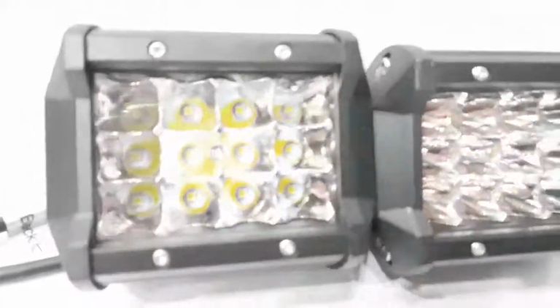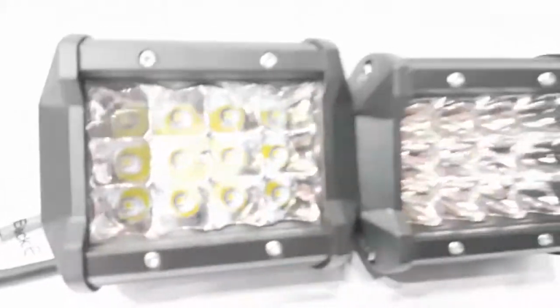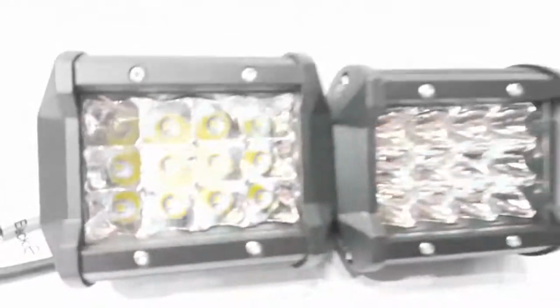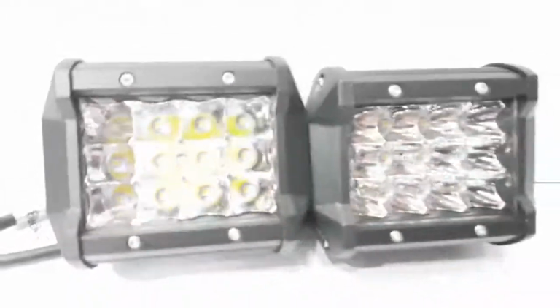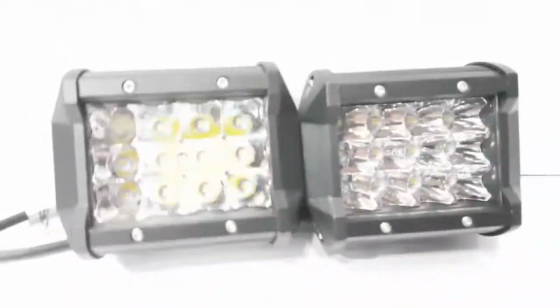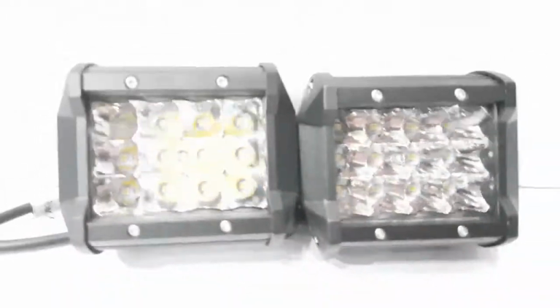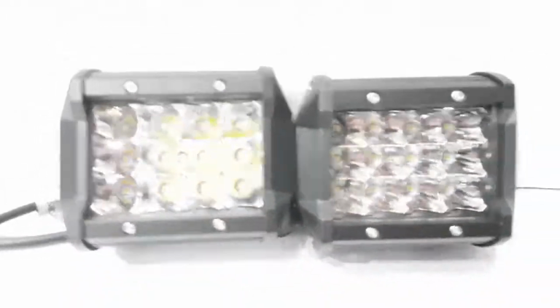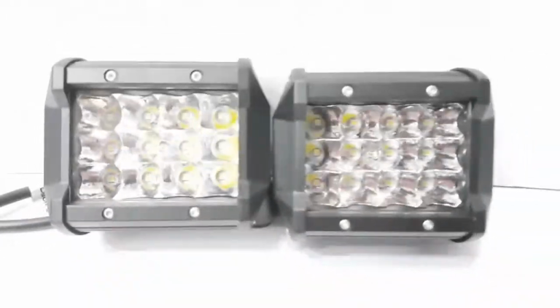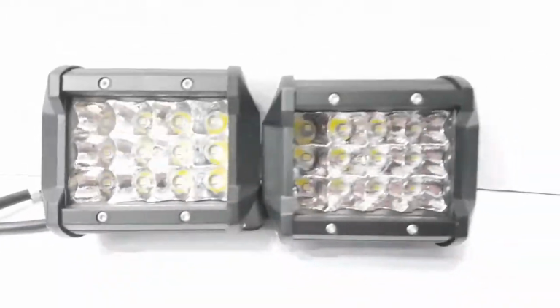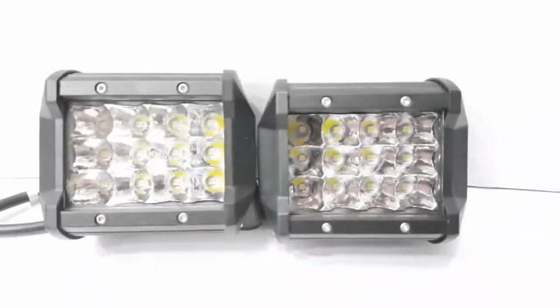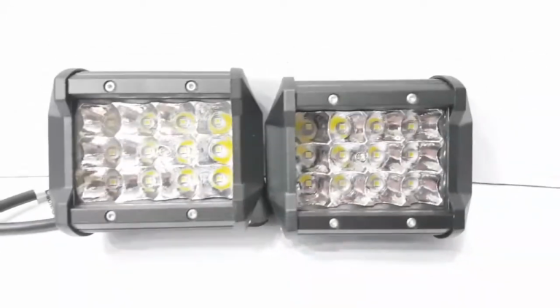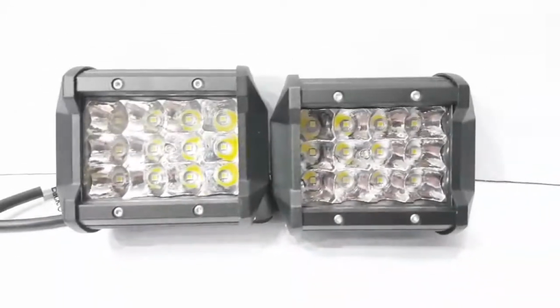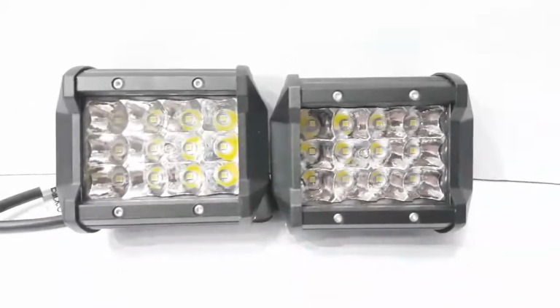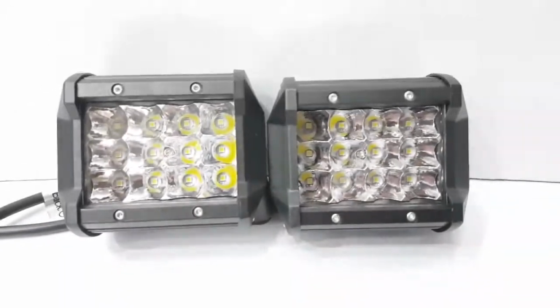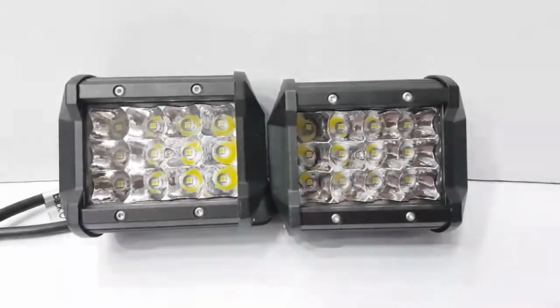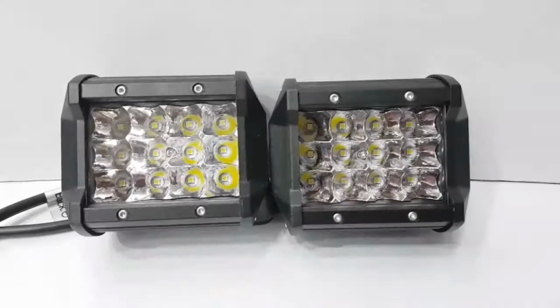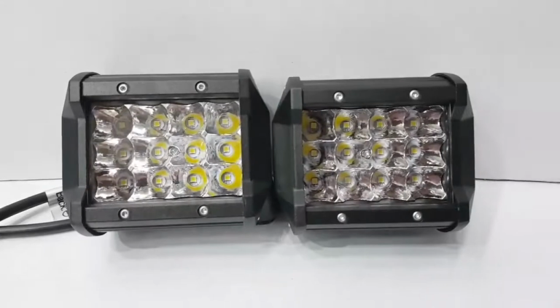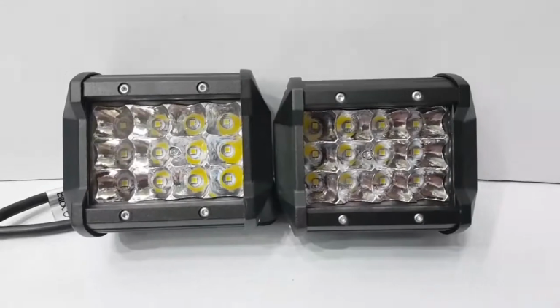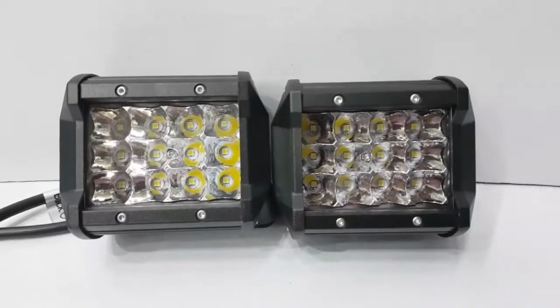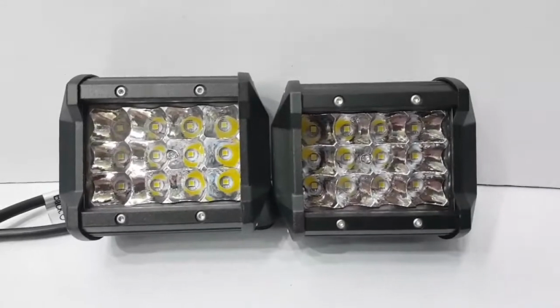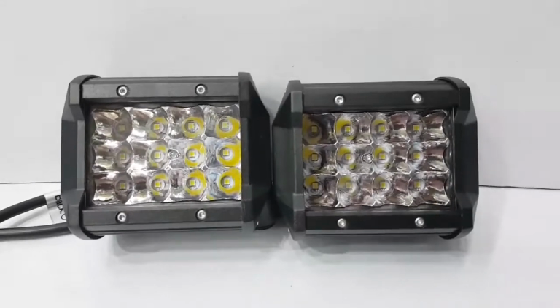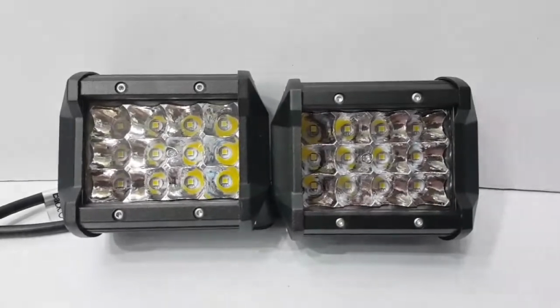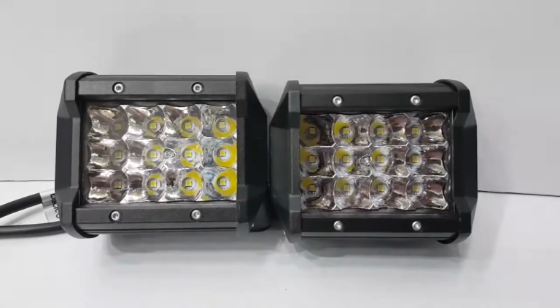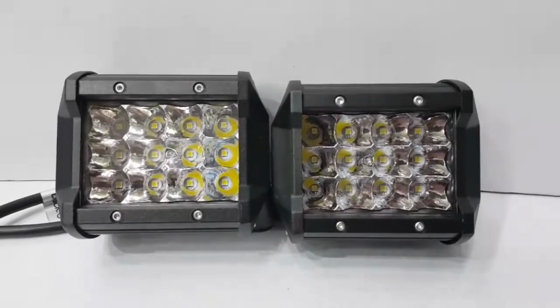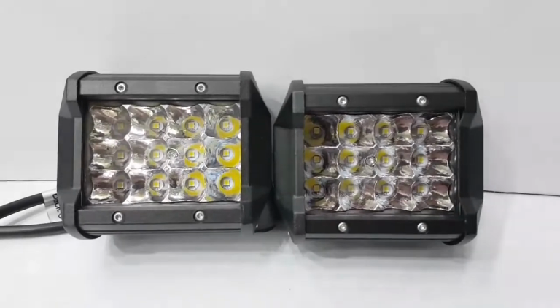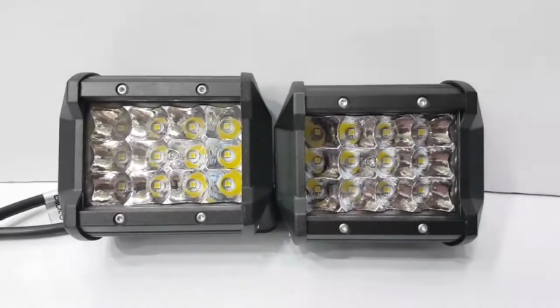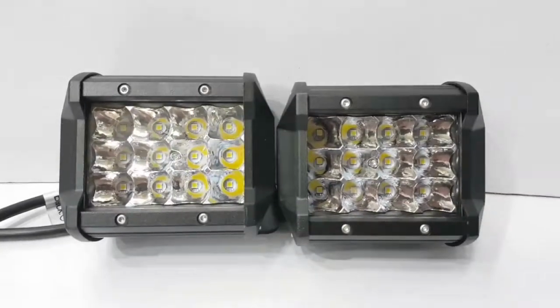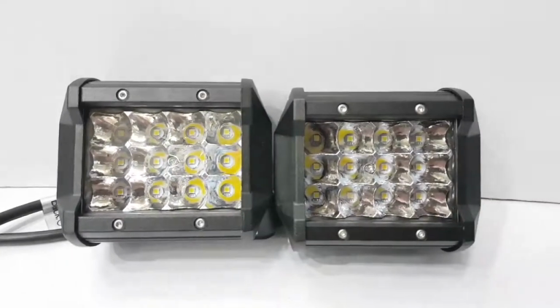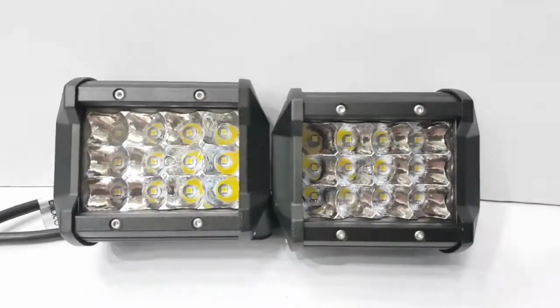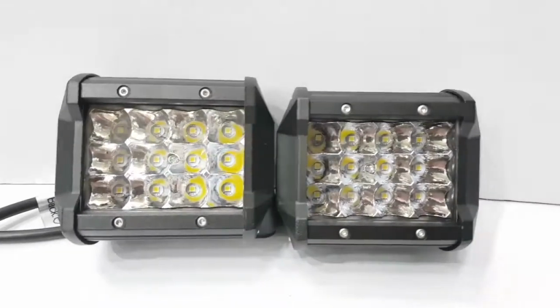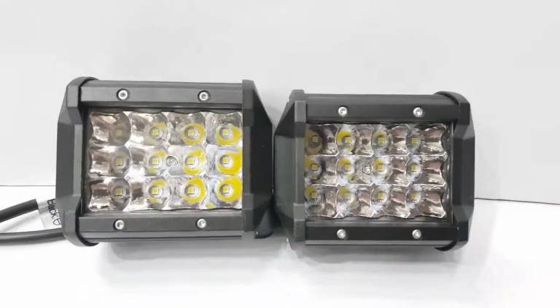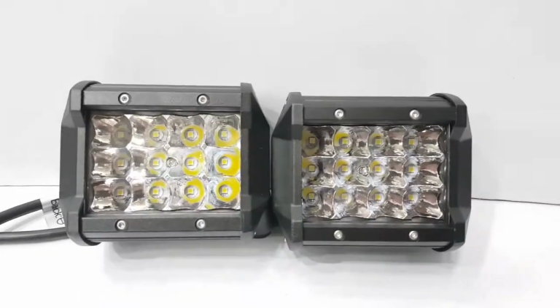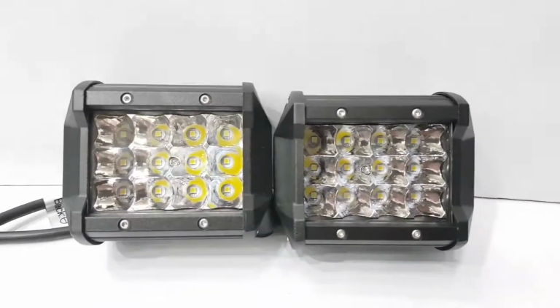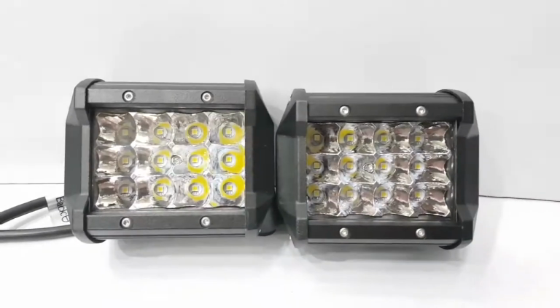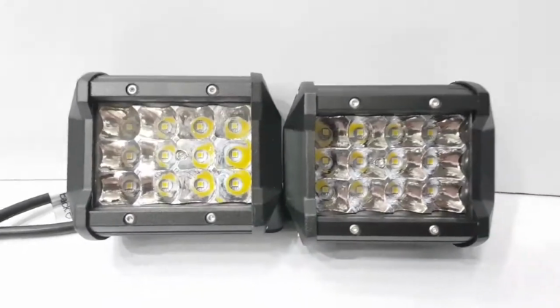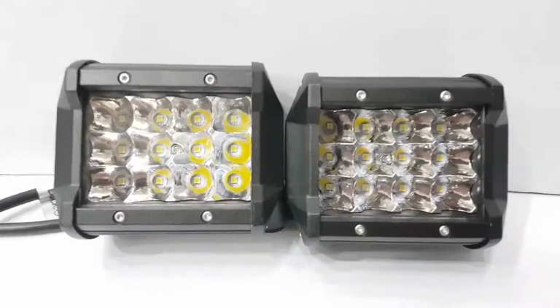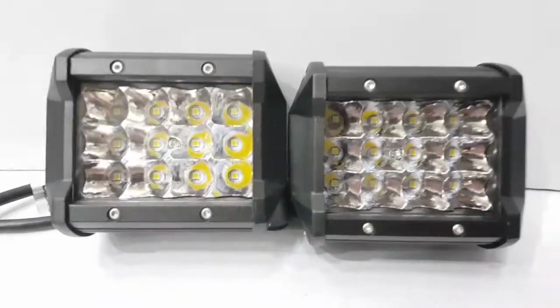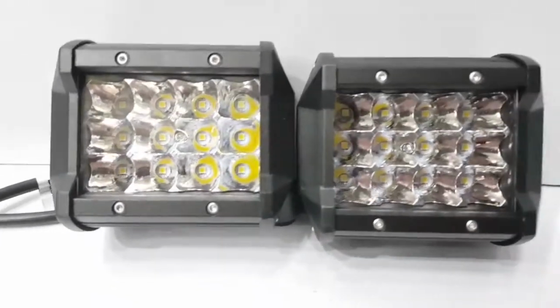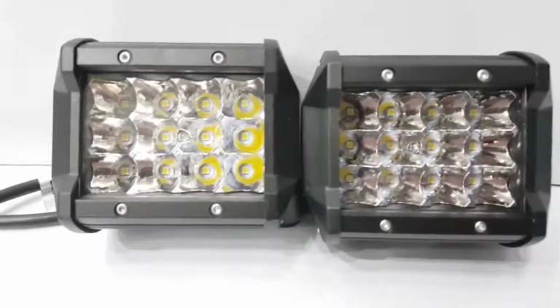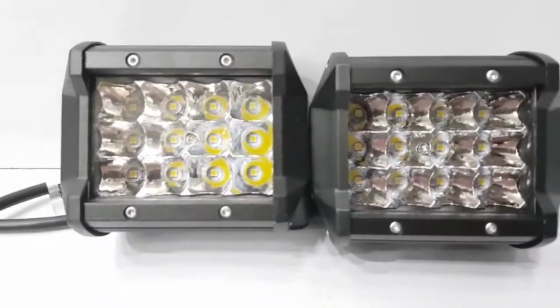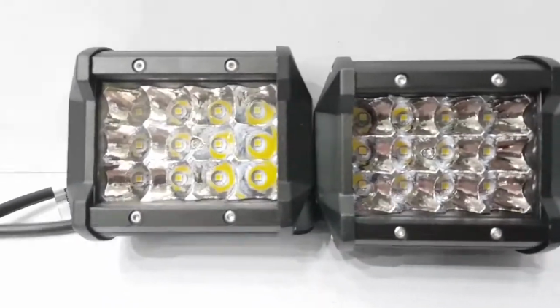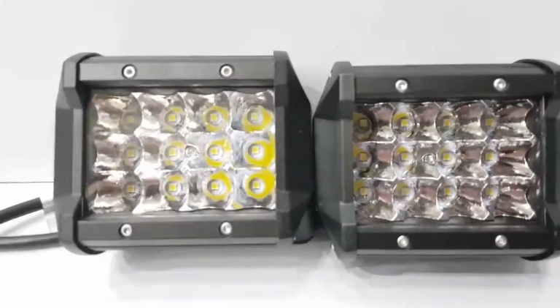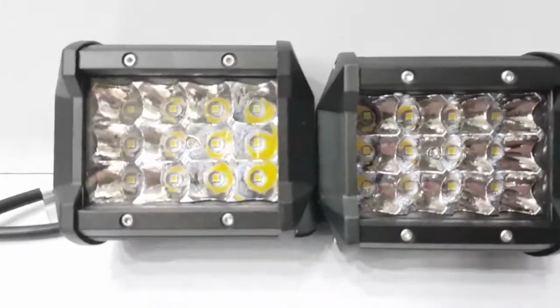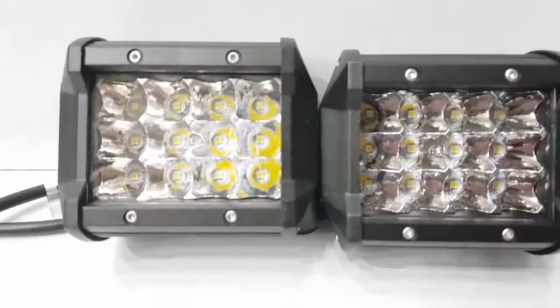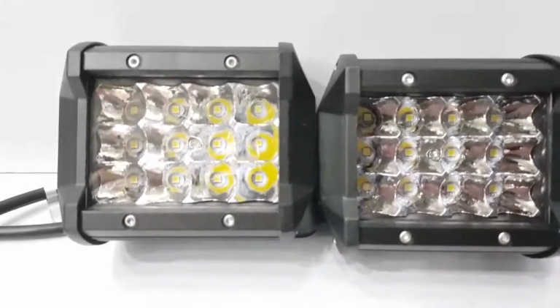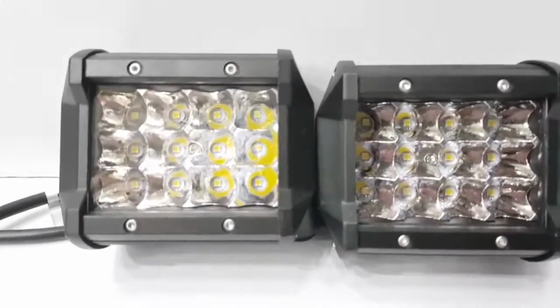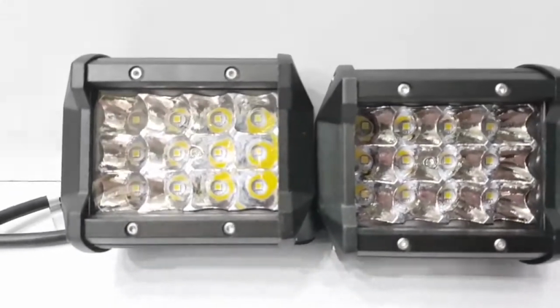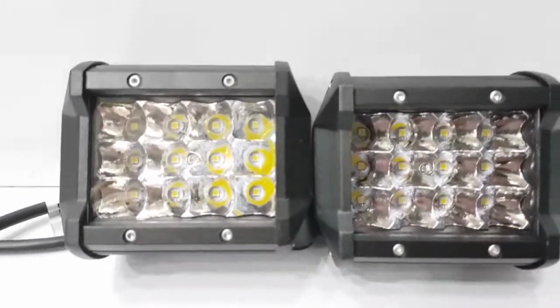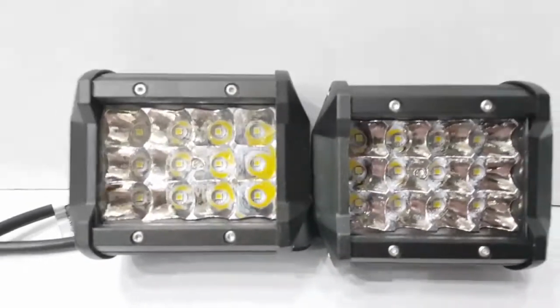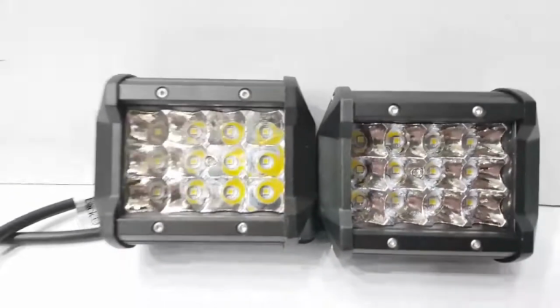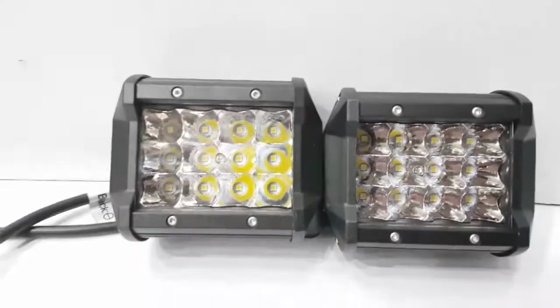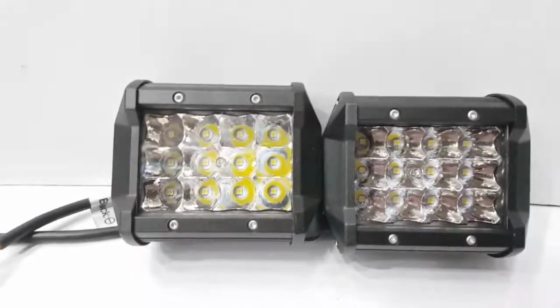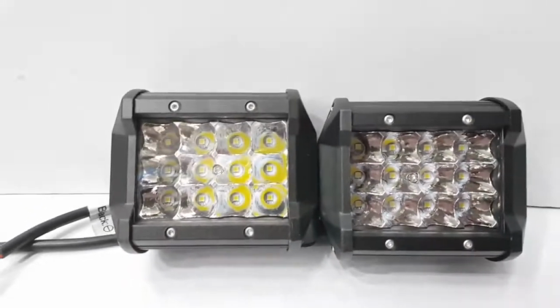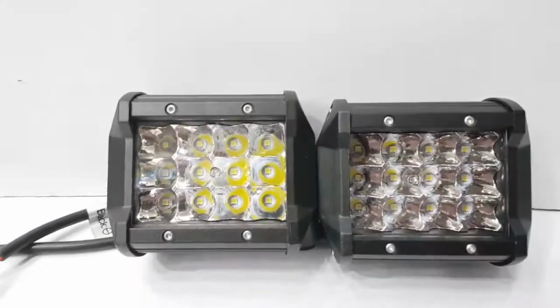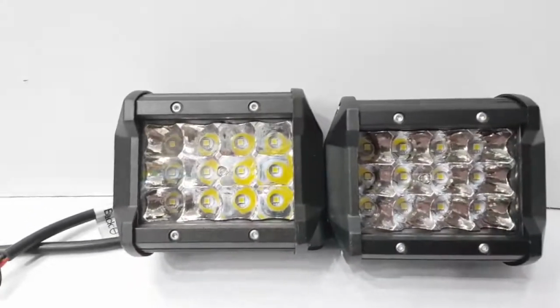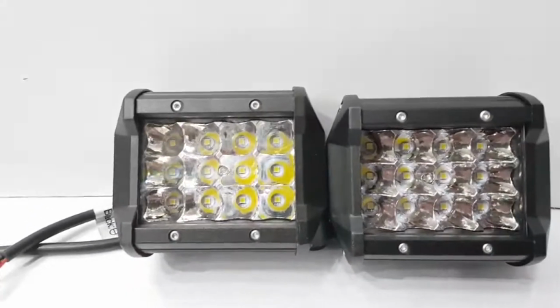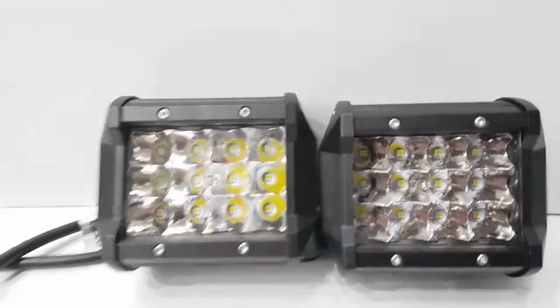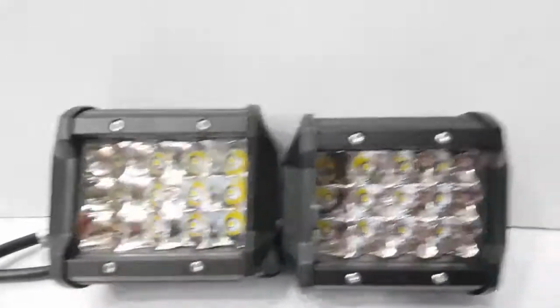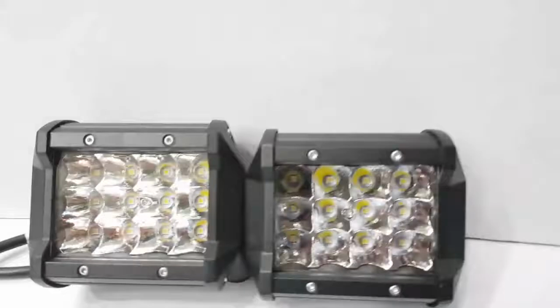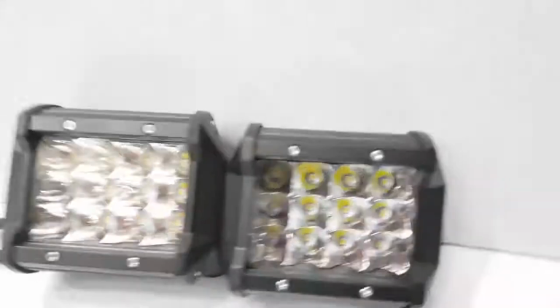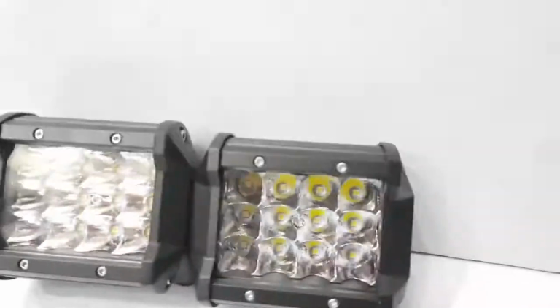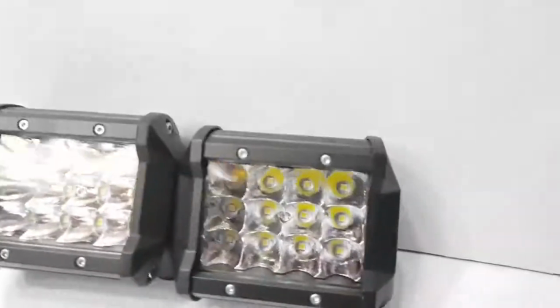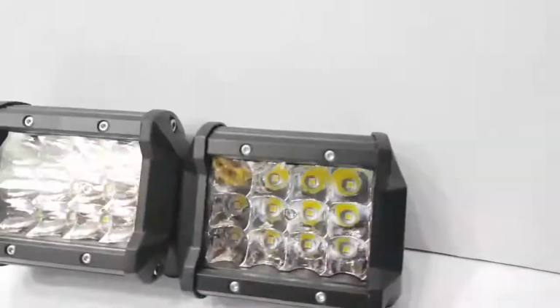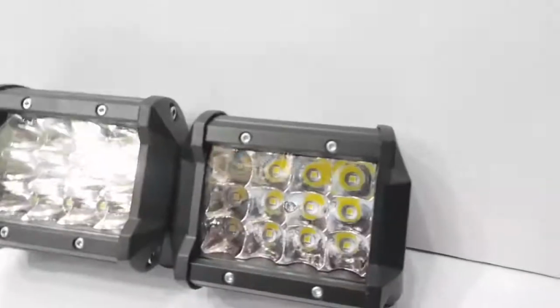This model is 36 watts. We also have an 18 watts model. Now we have increased the light — it is 36 watts, green USC LED.